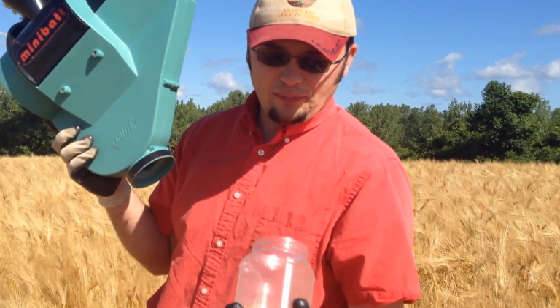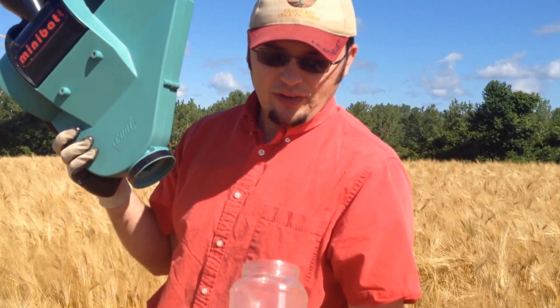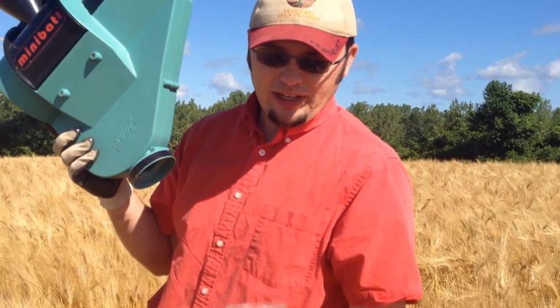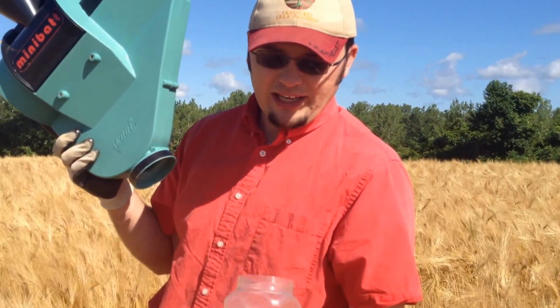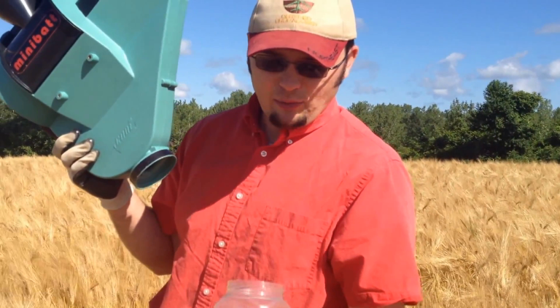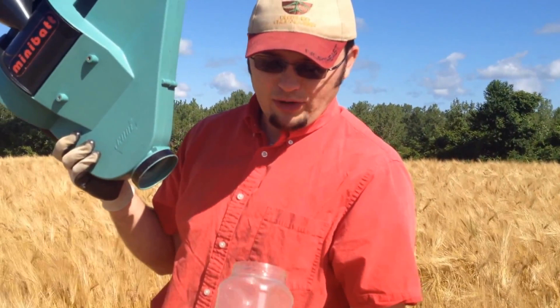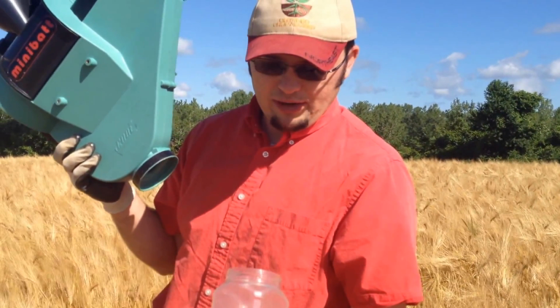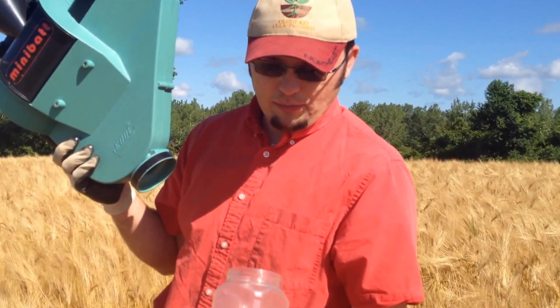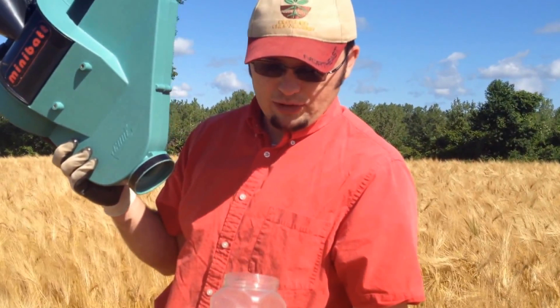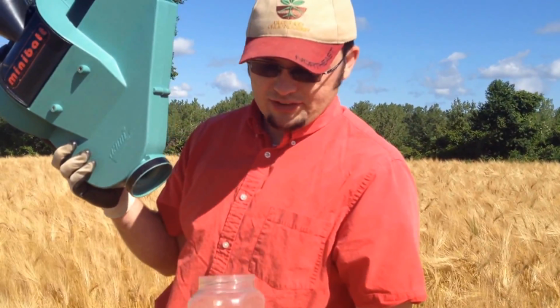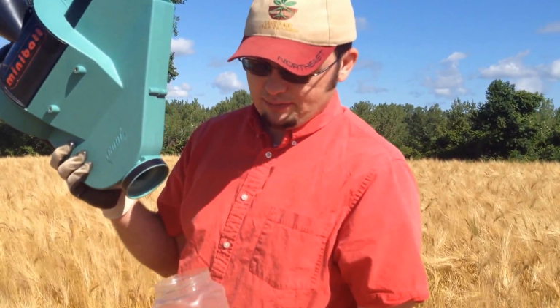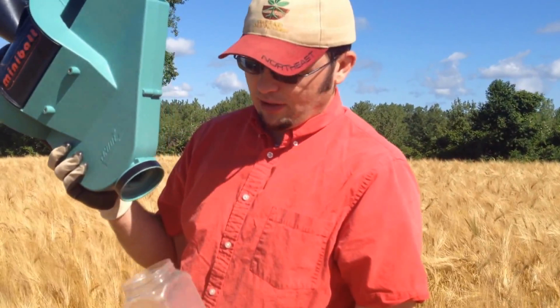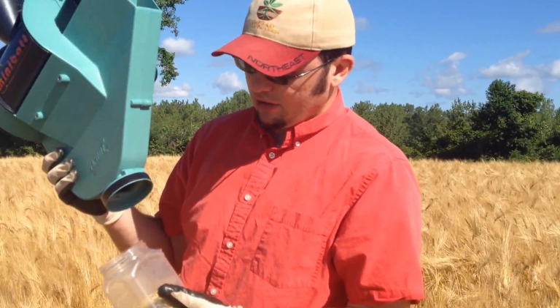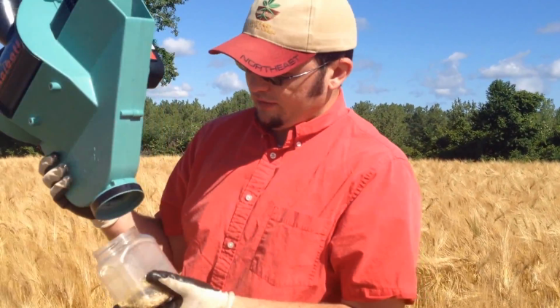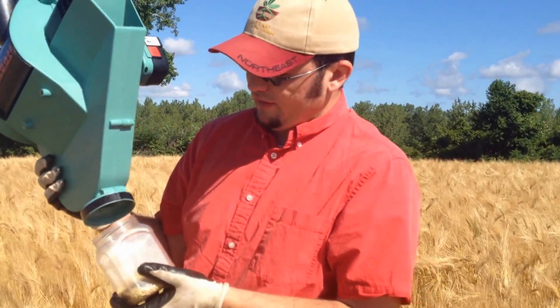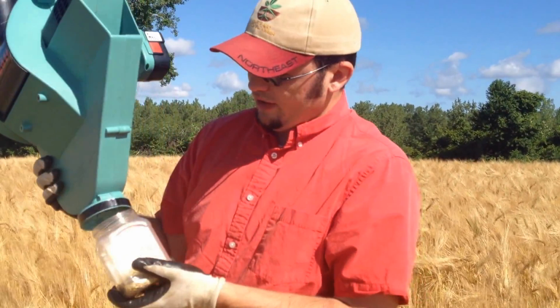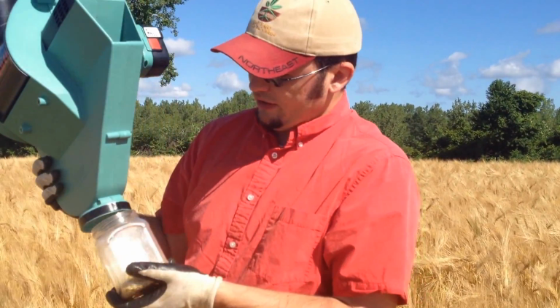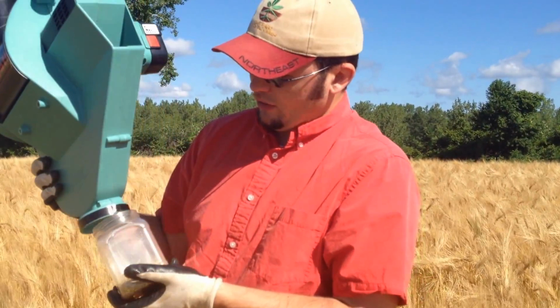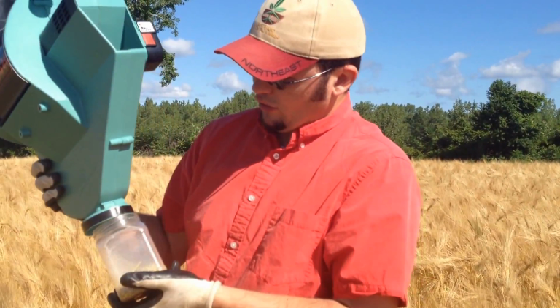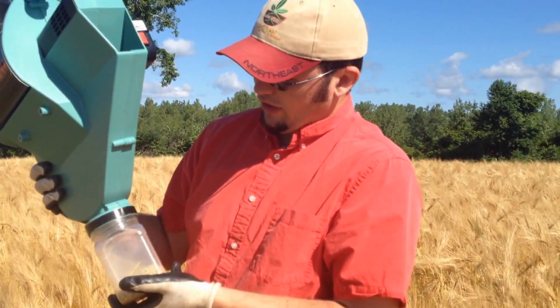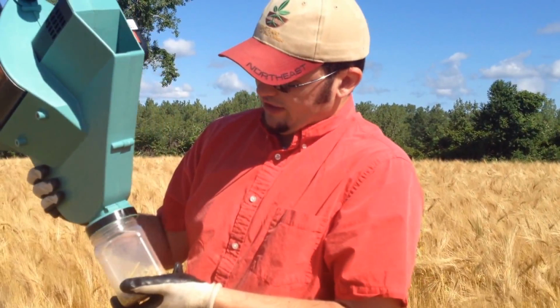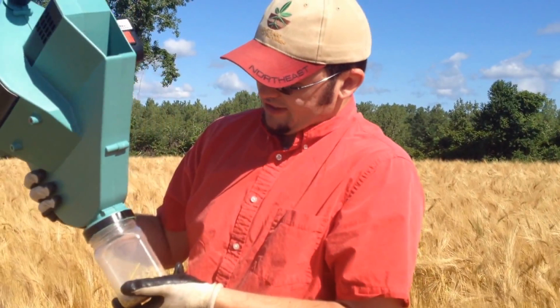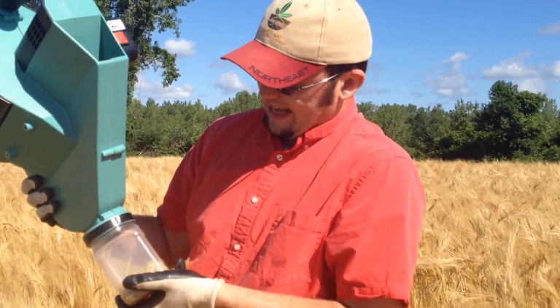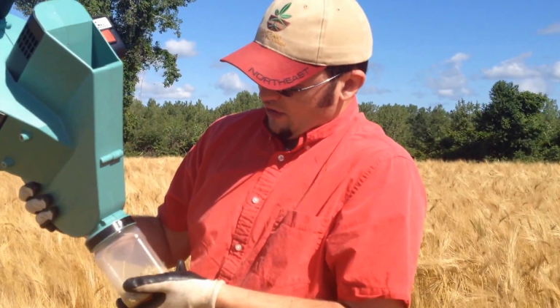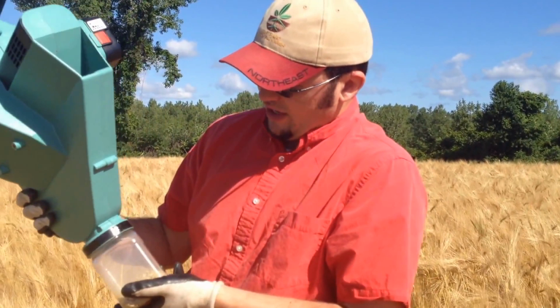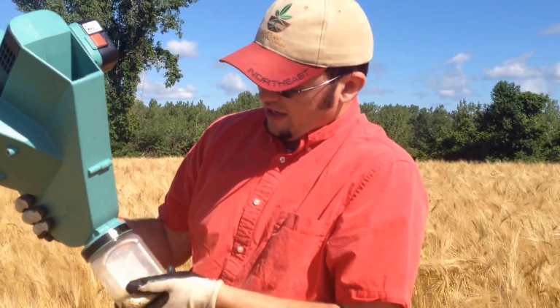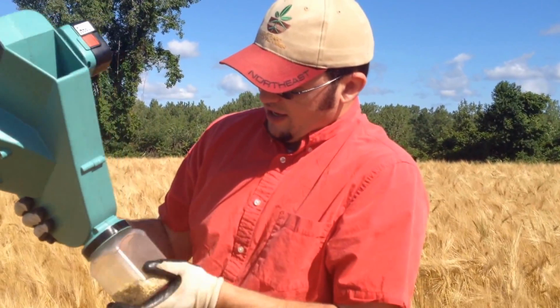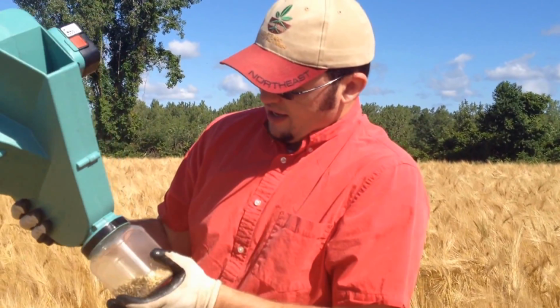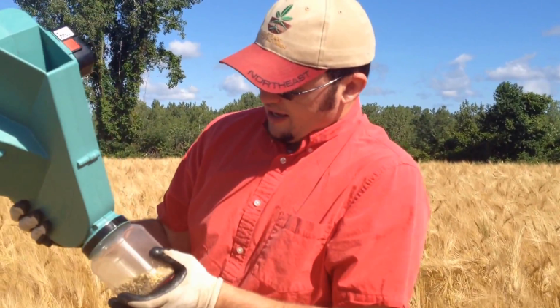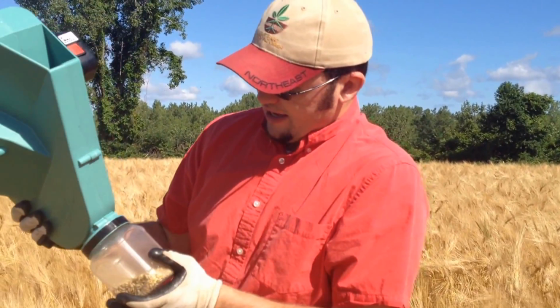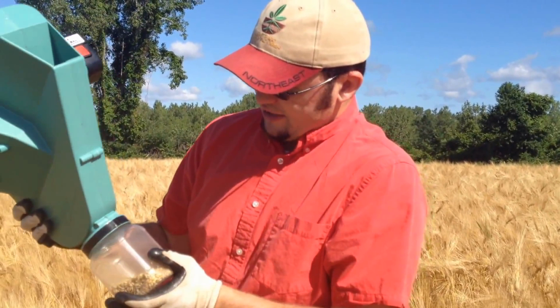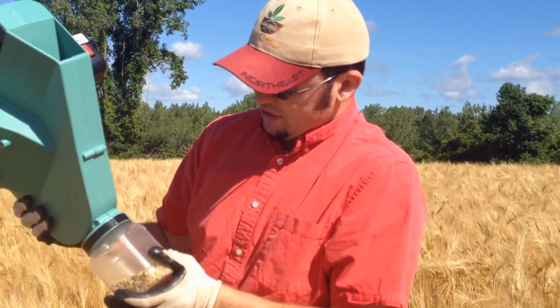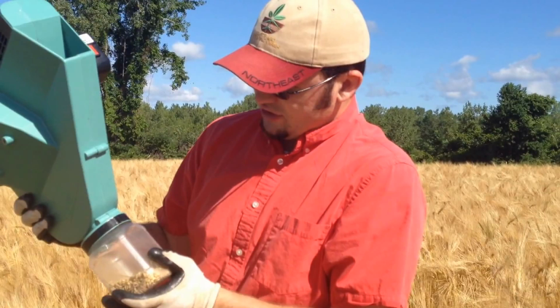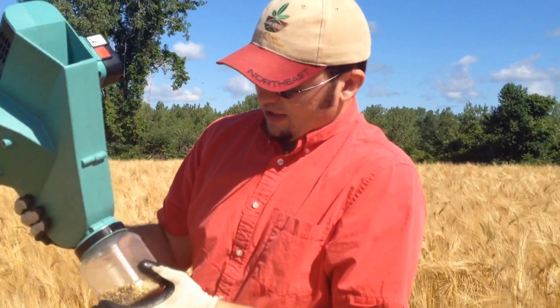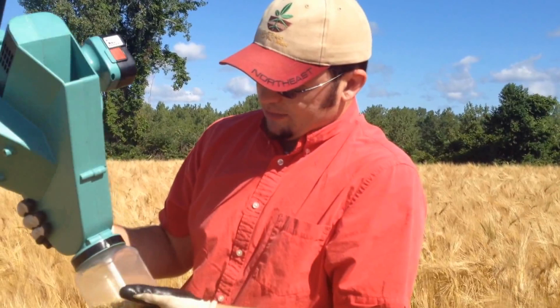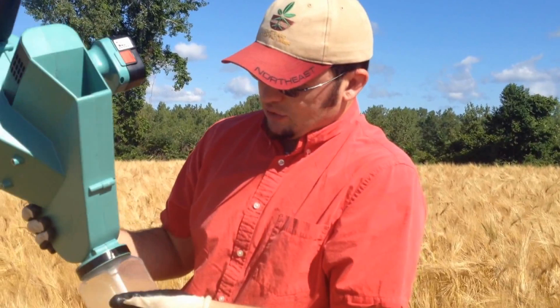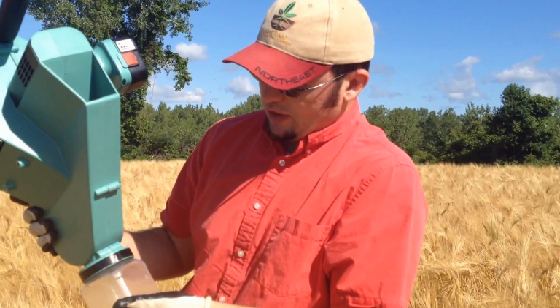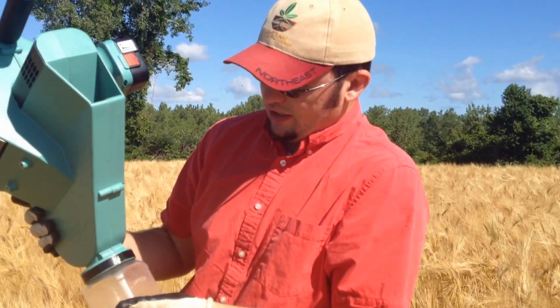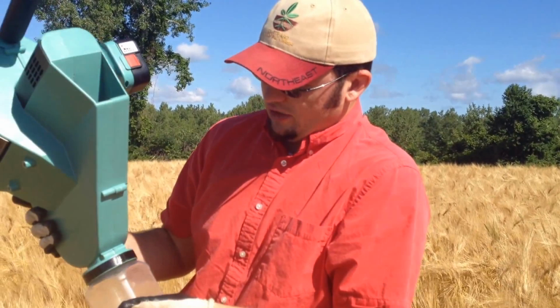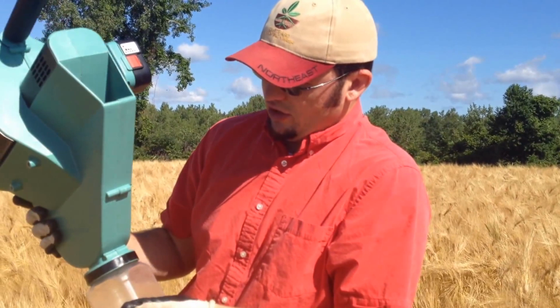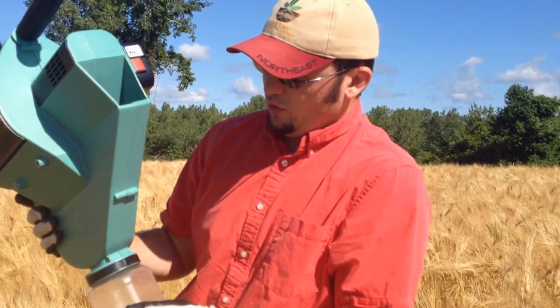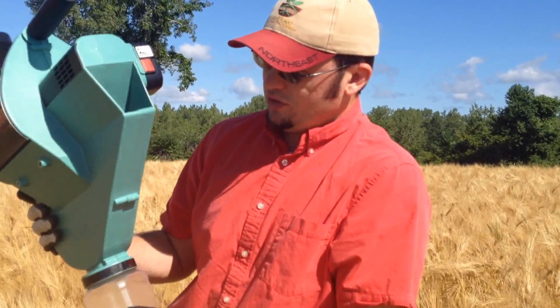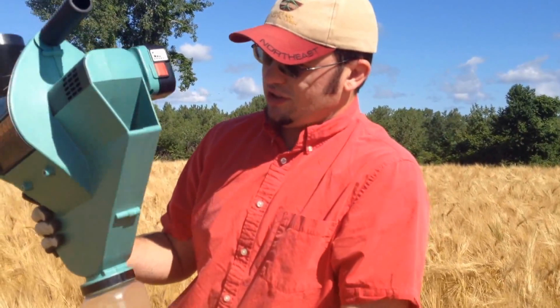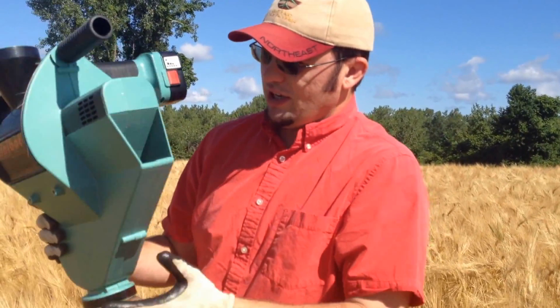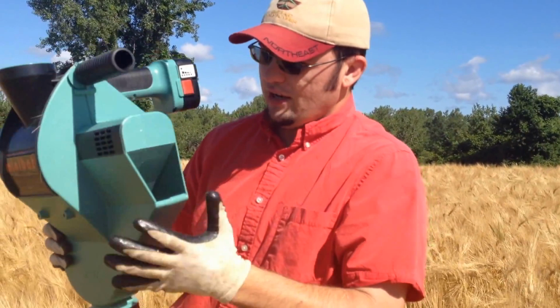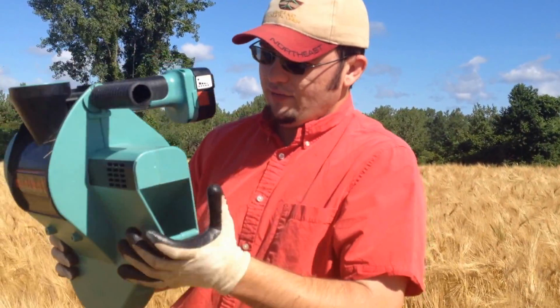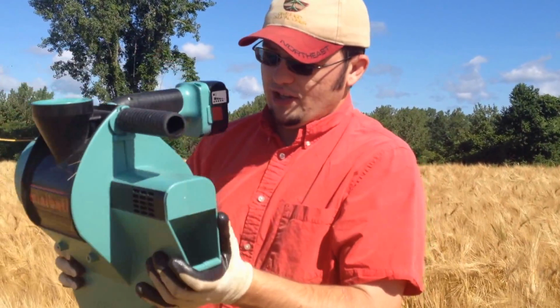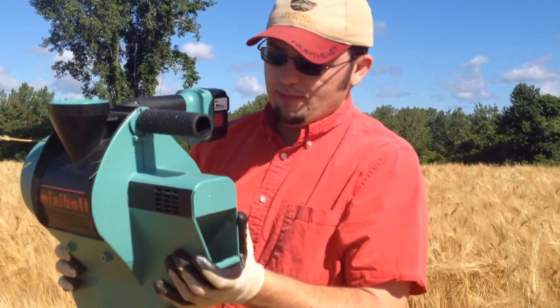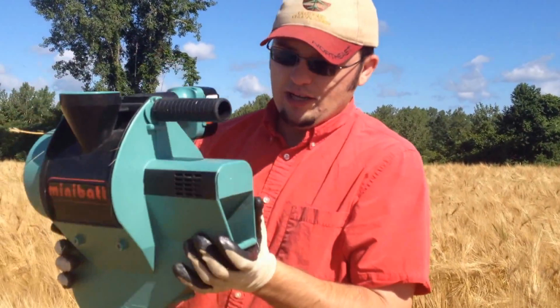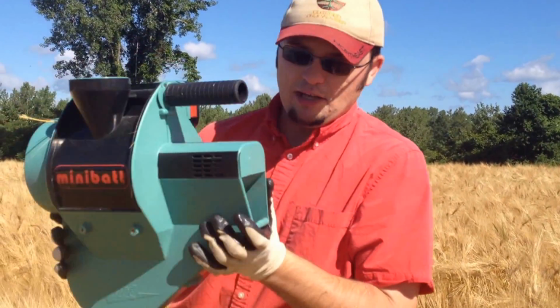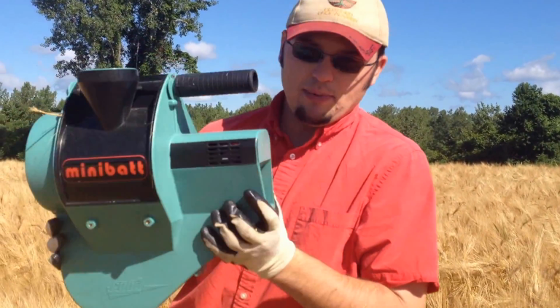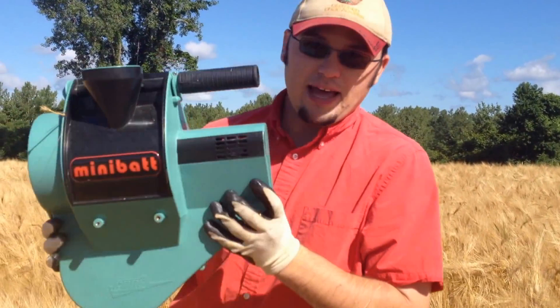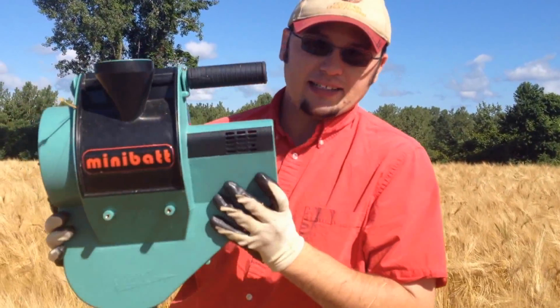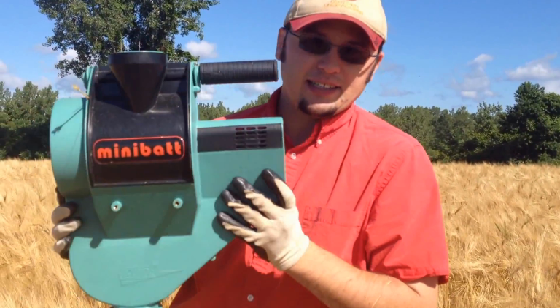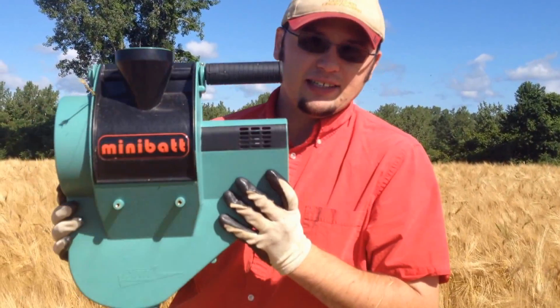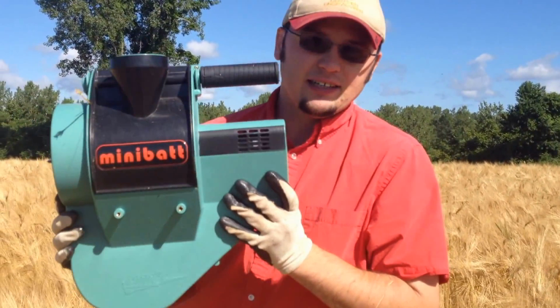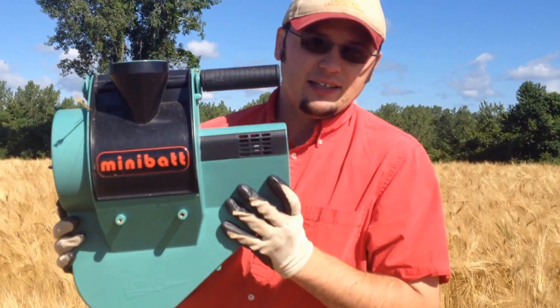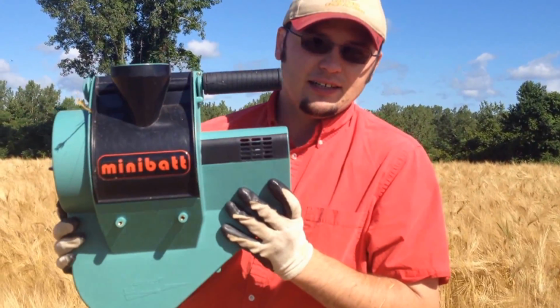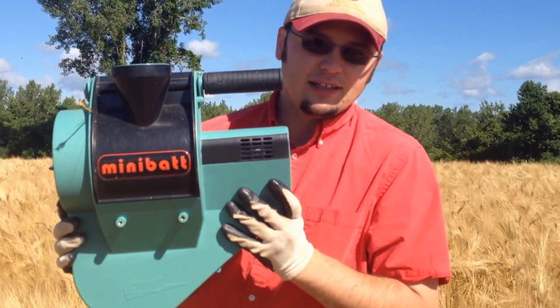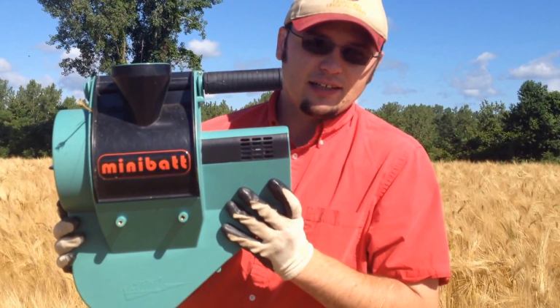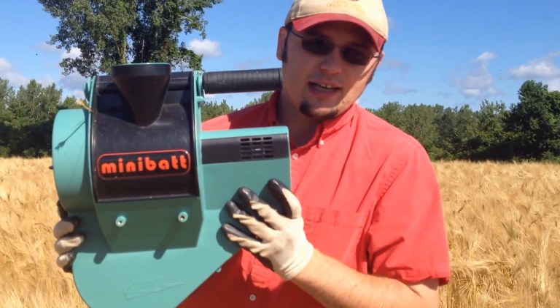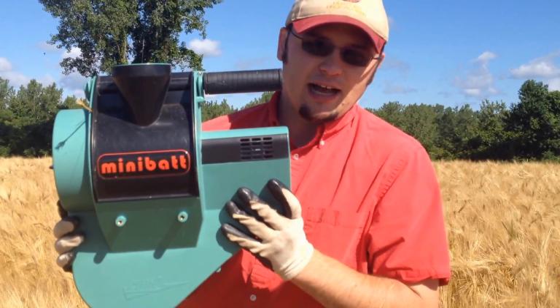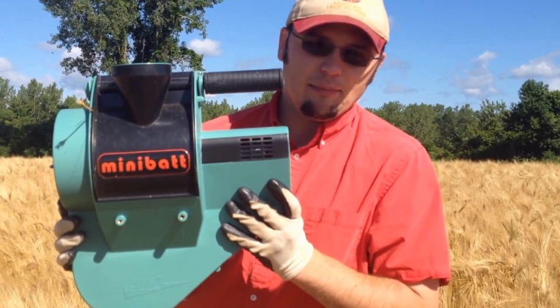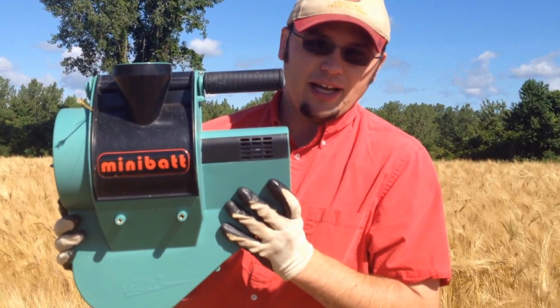Again, we're in a malting barley field in Orleans County, just demonstrating the use of the mini bat combine.